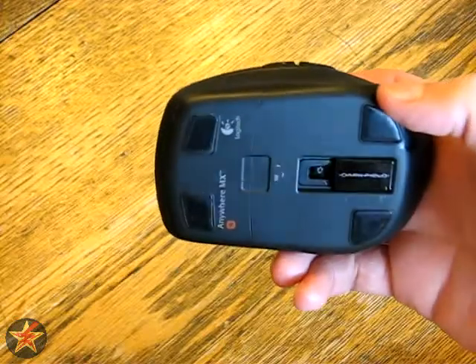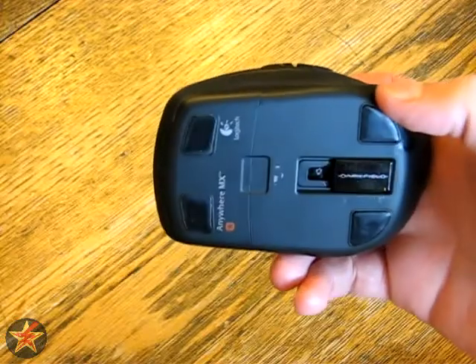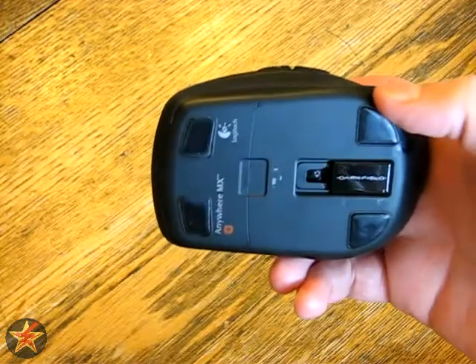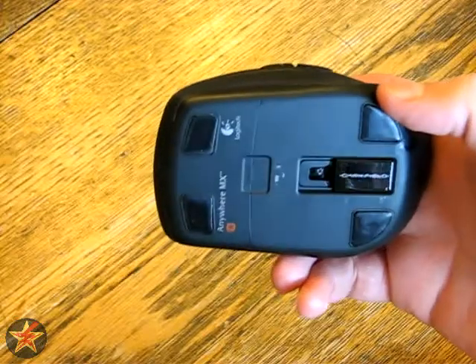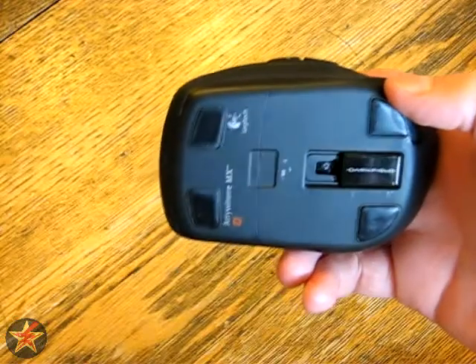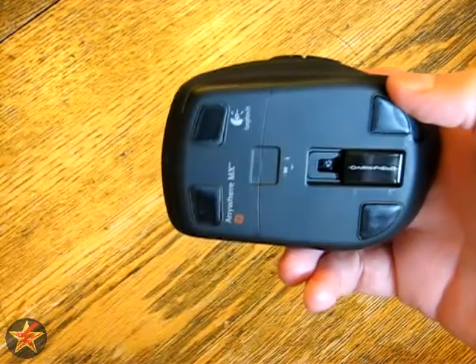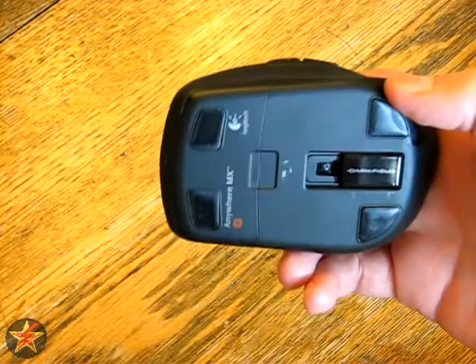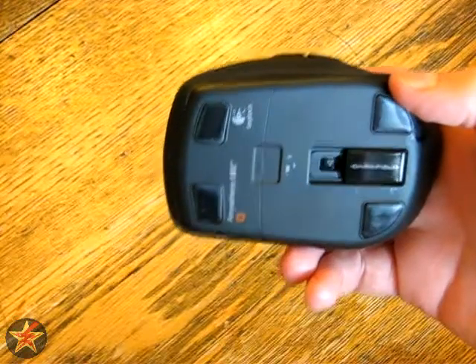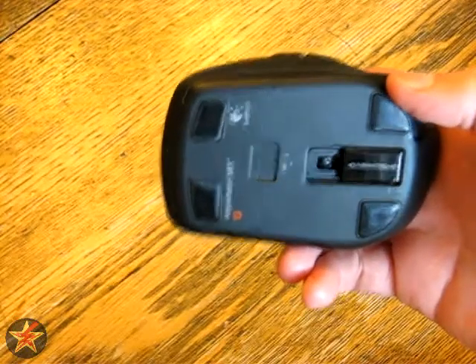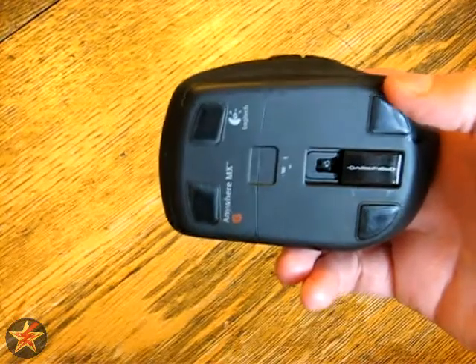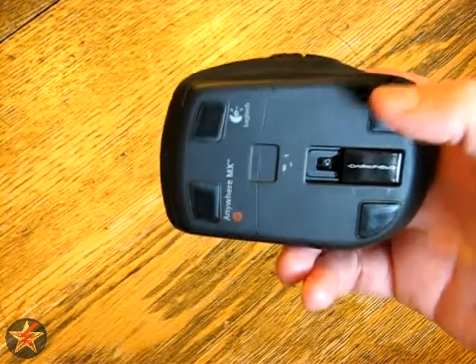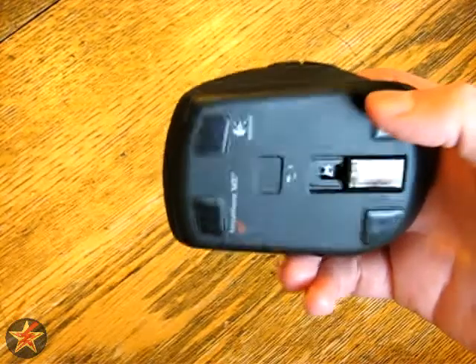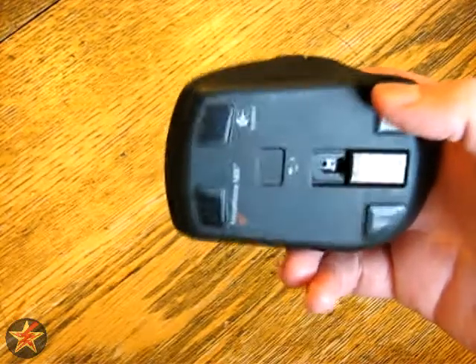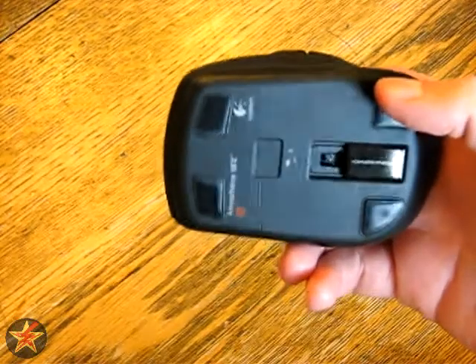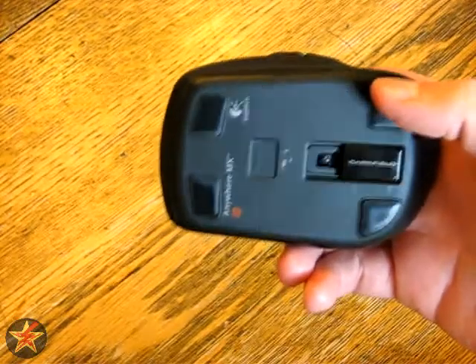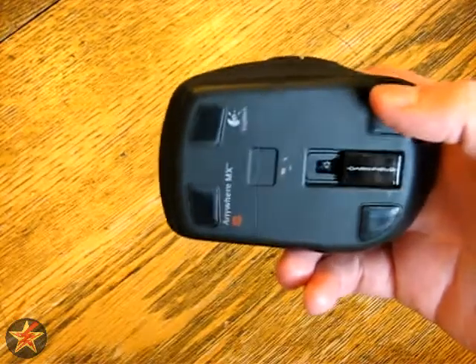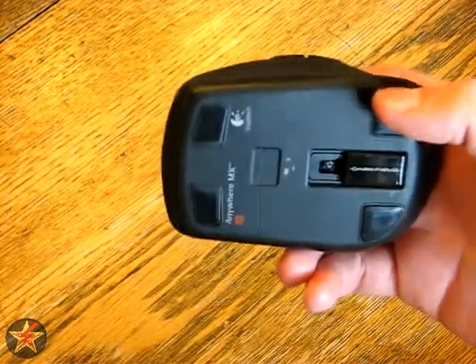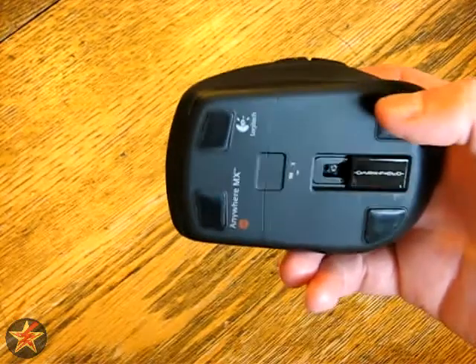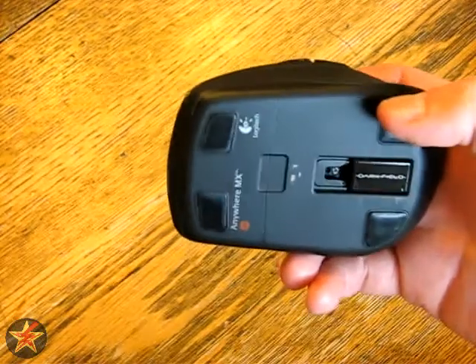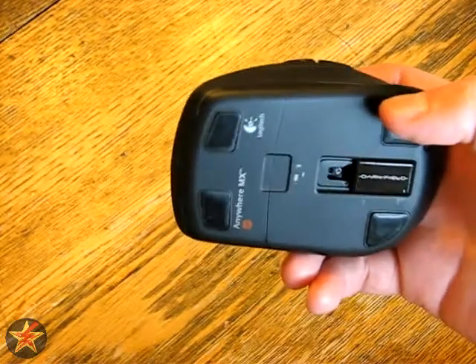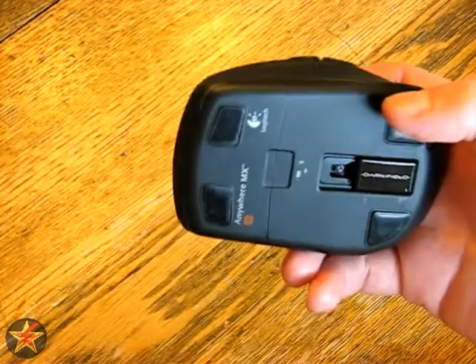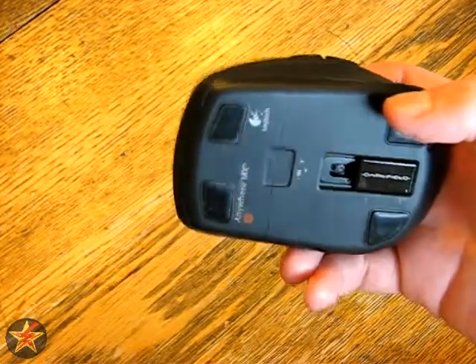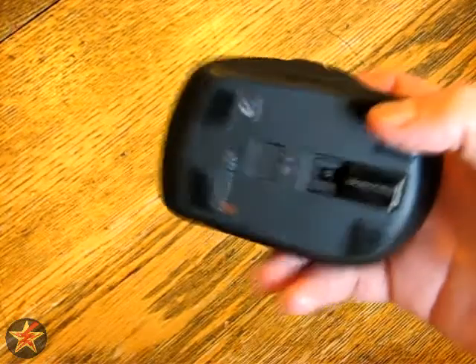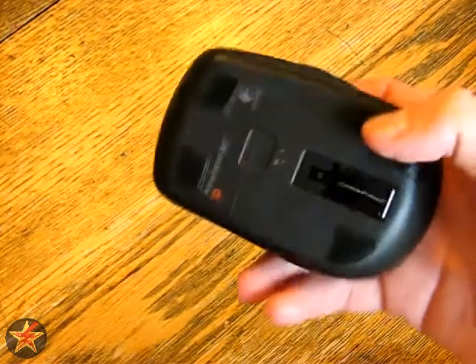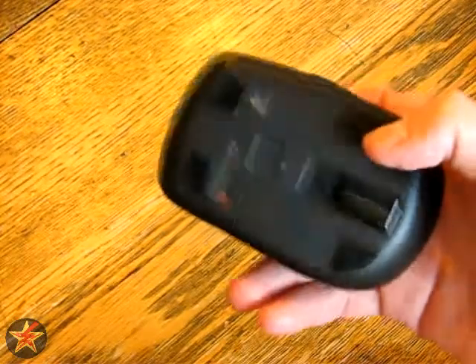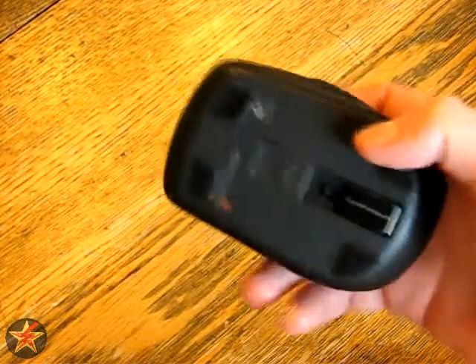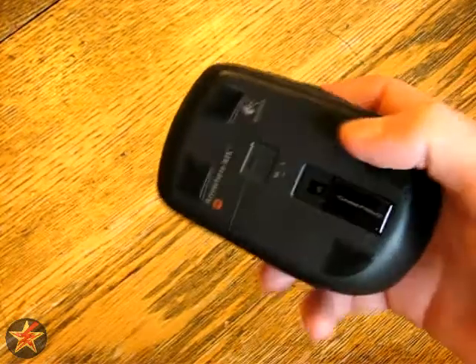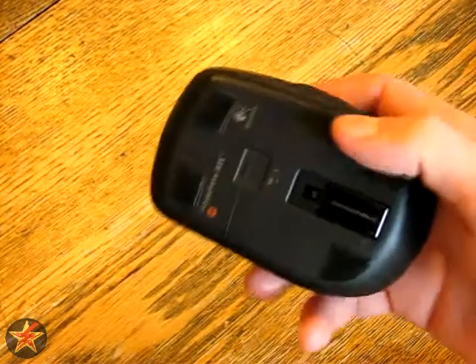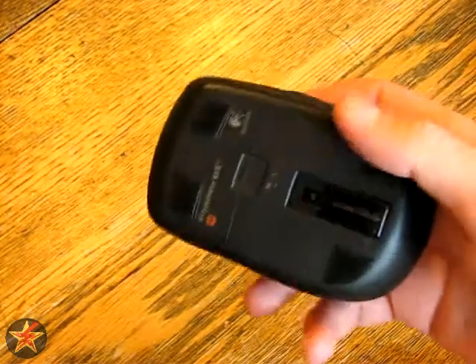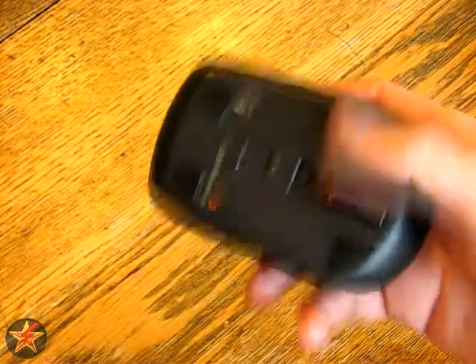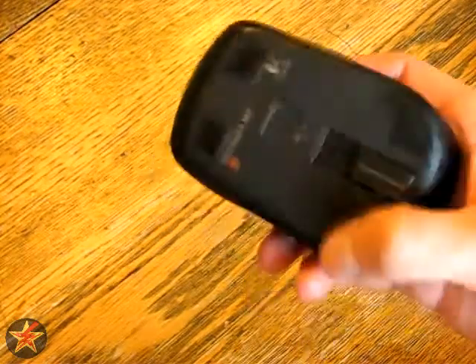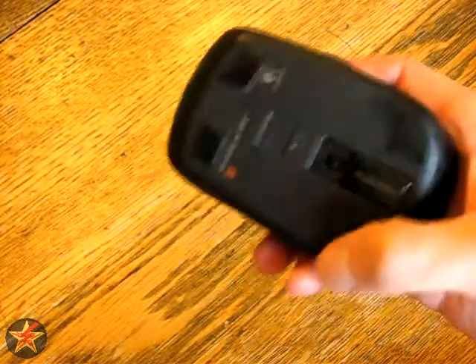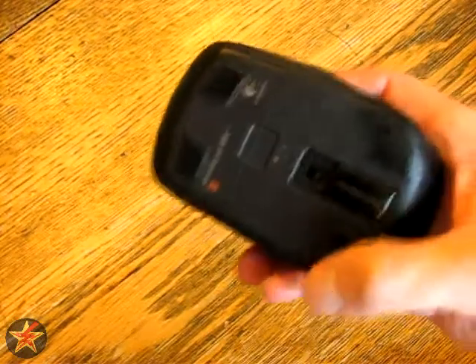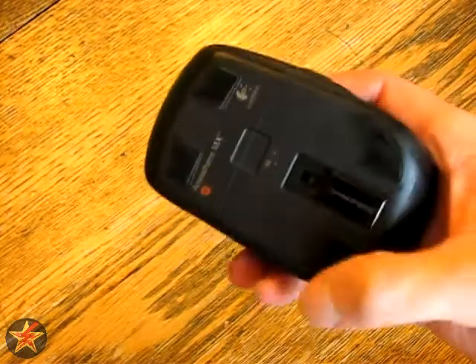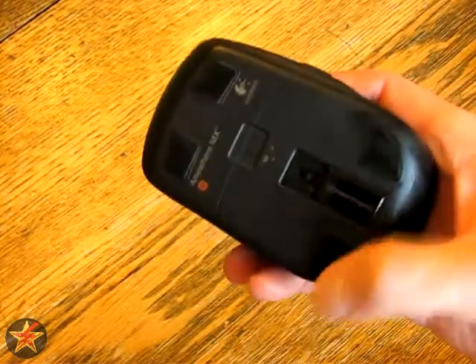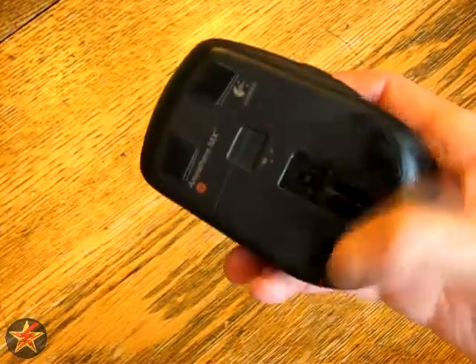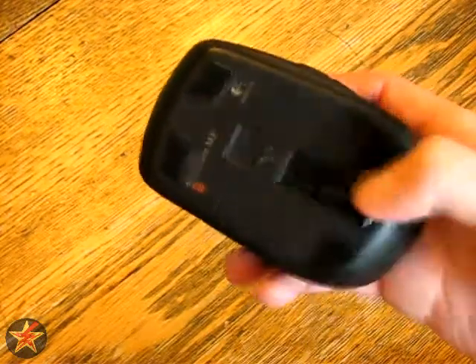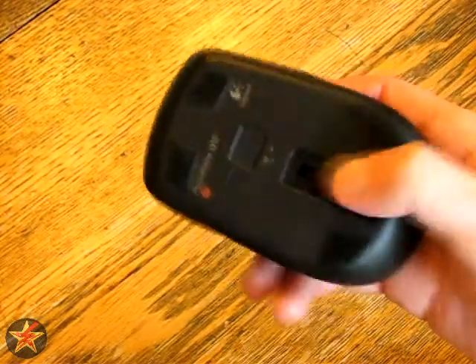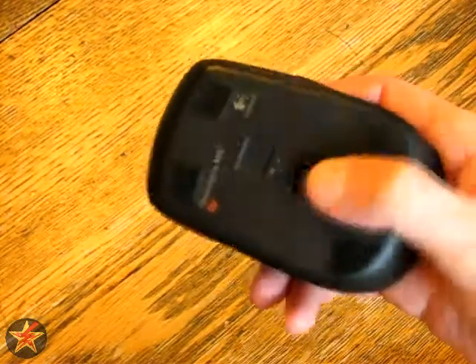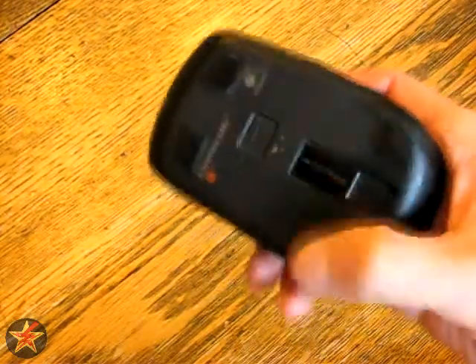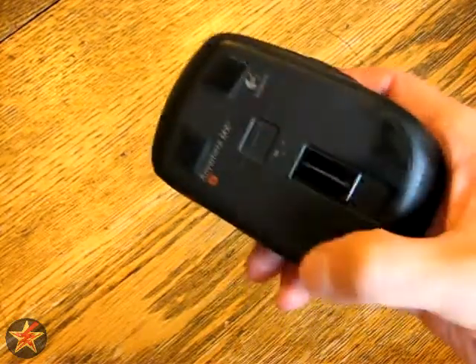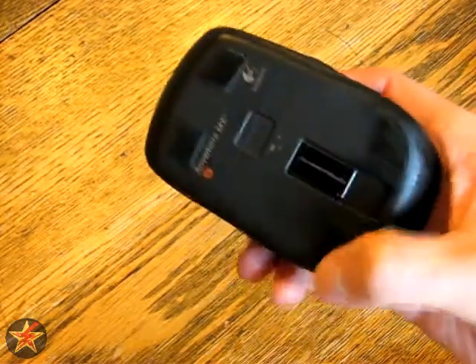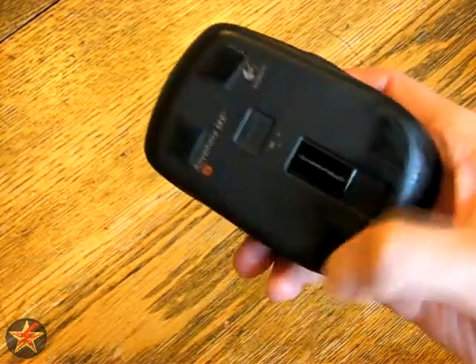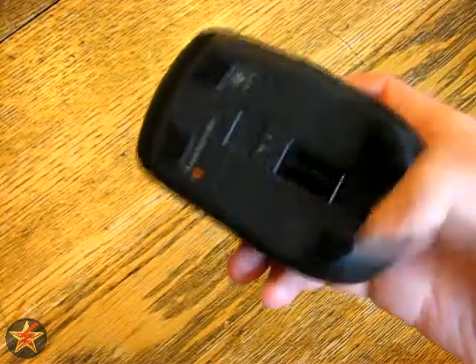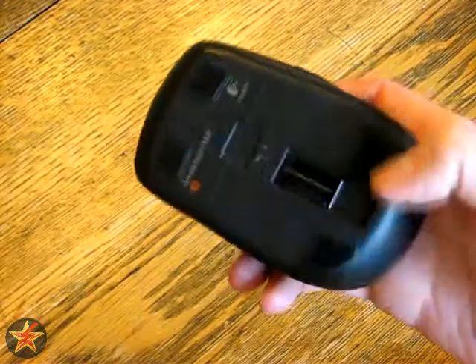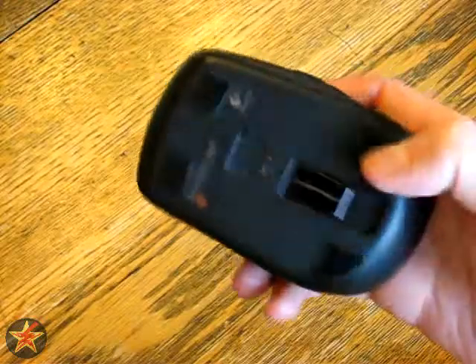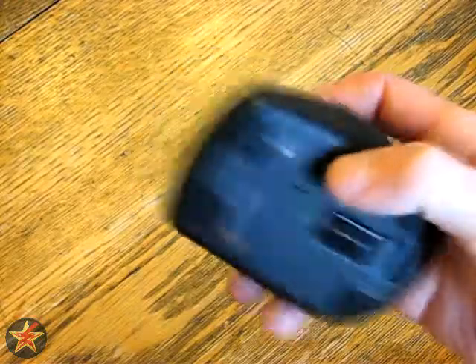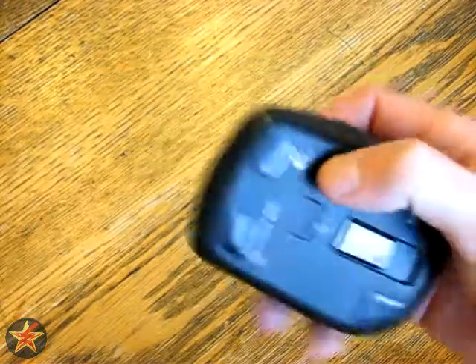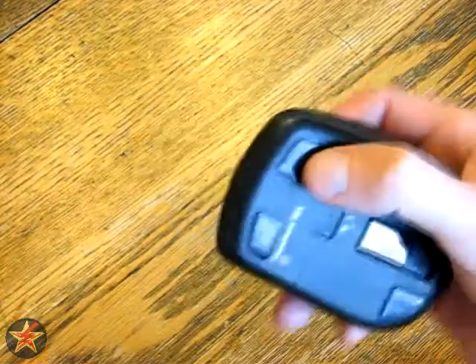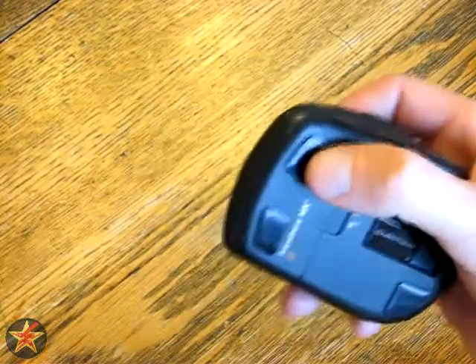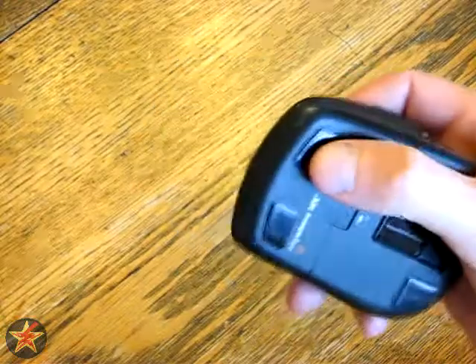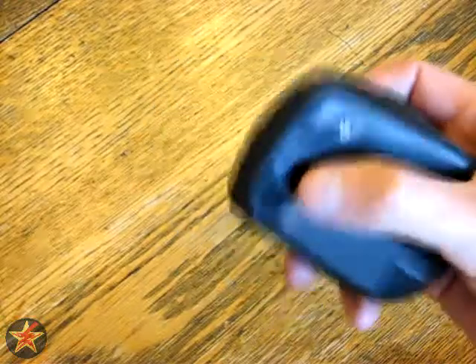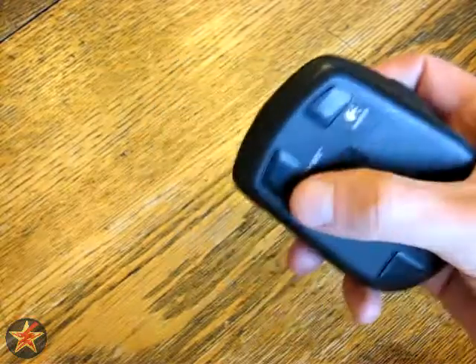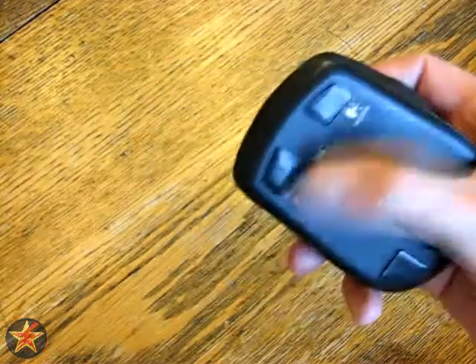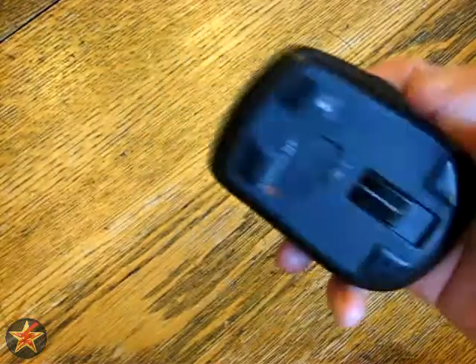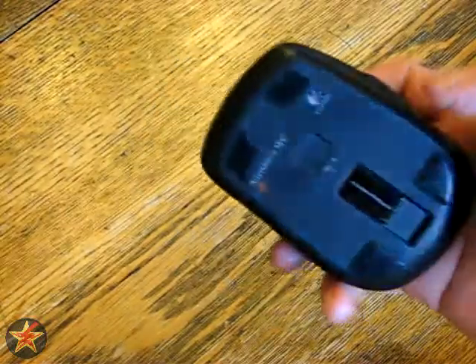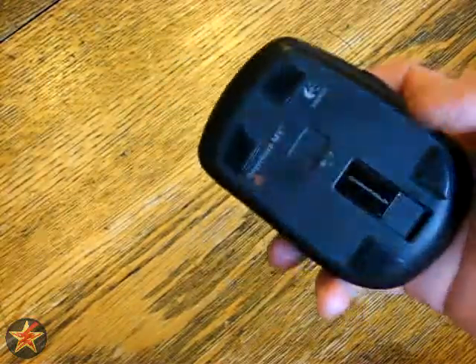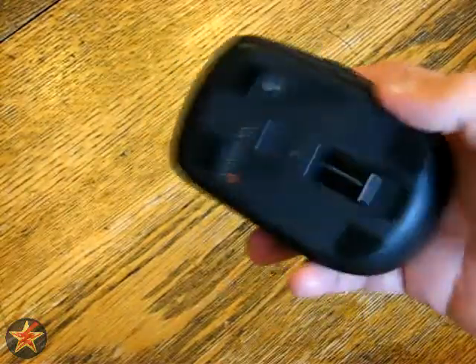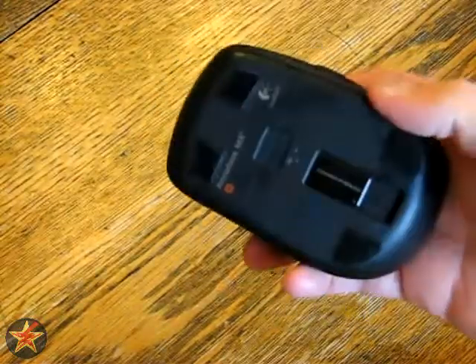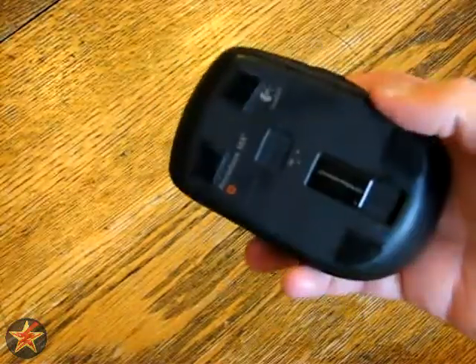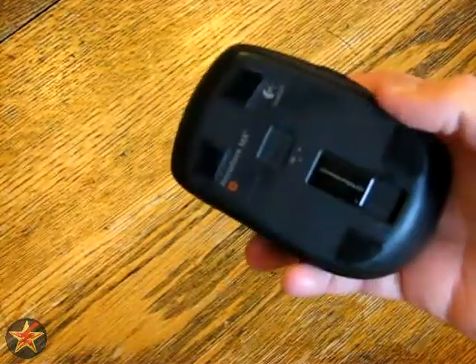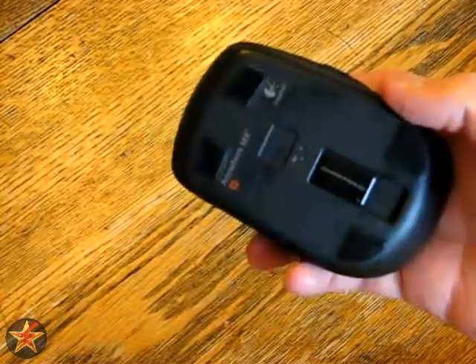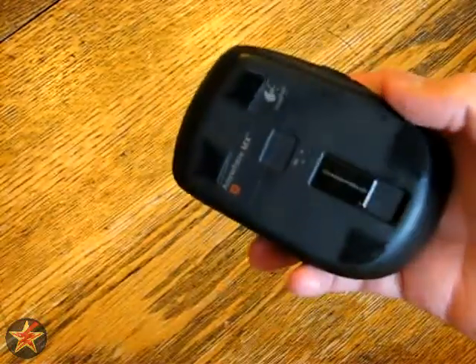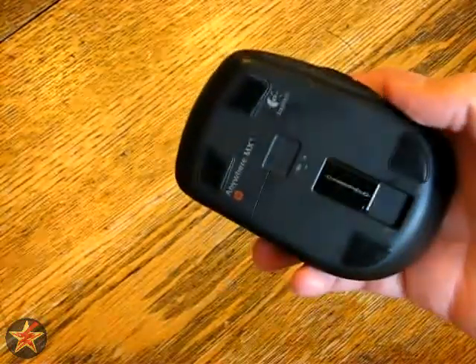Supposedly it works on glass, though I haven't tried it out. The mouse has your four standard plastic mouse sliders on the bottom.